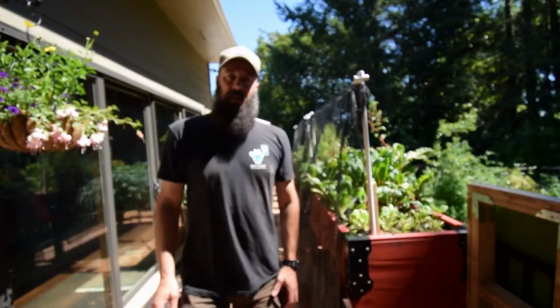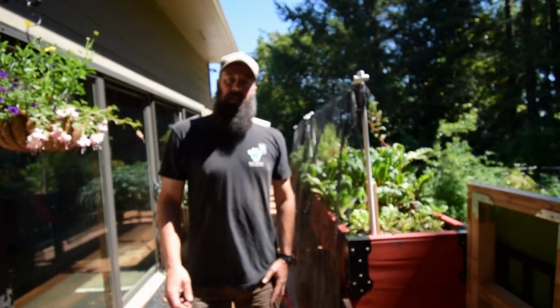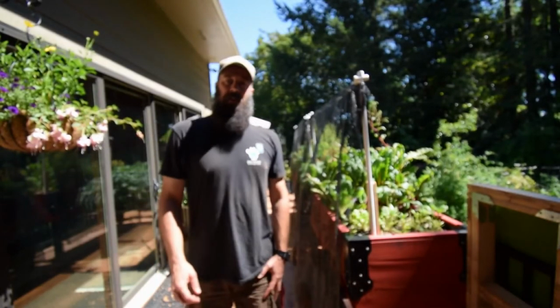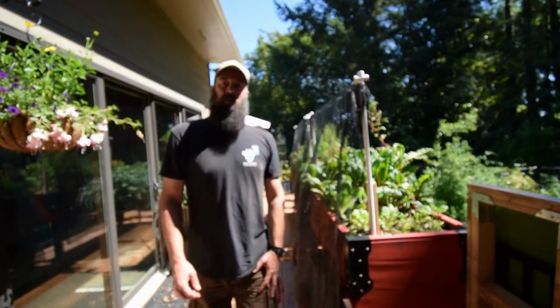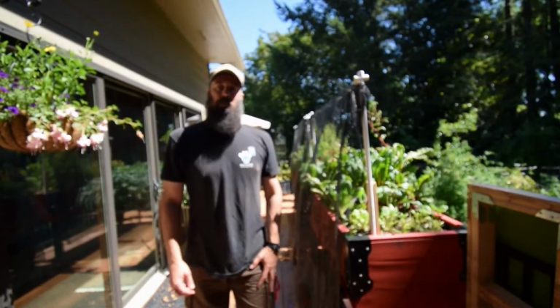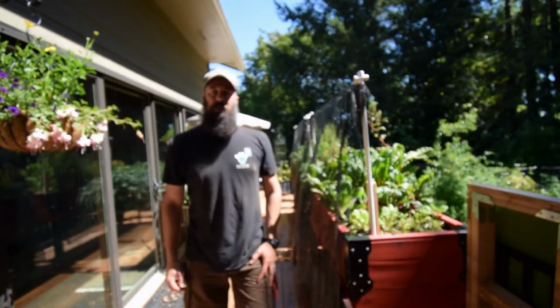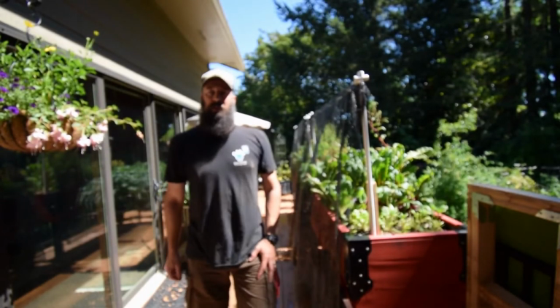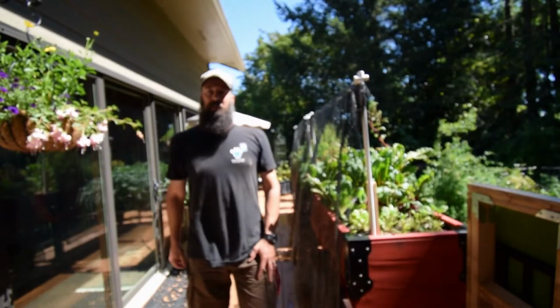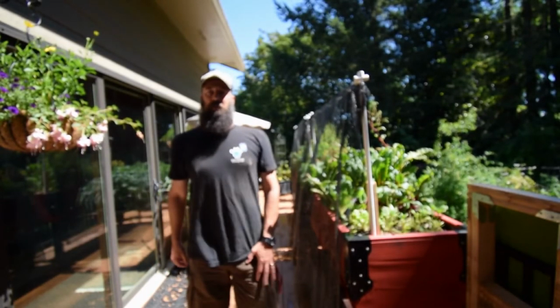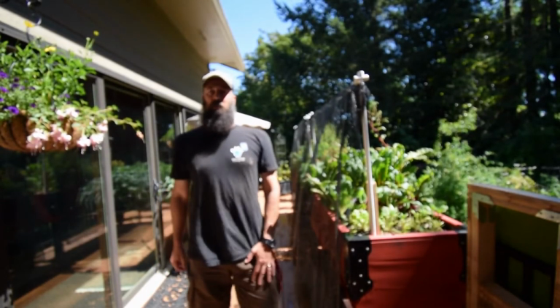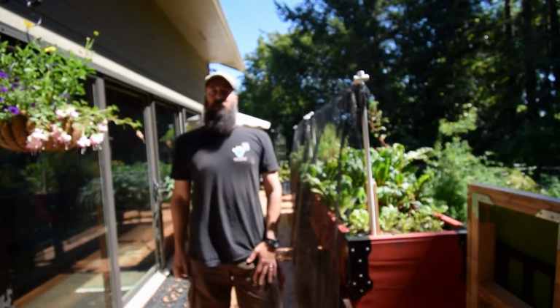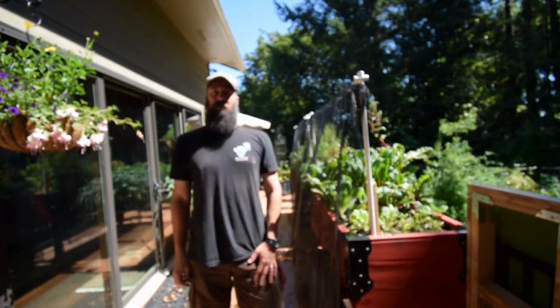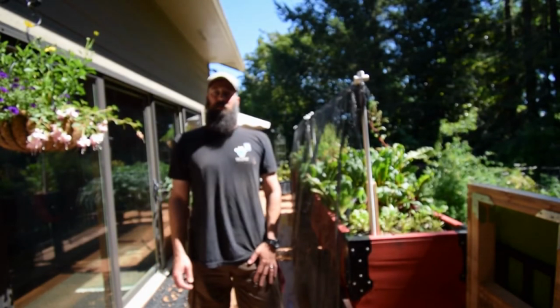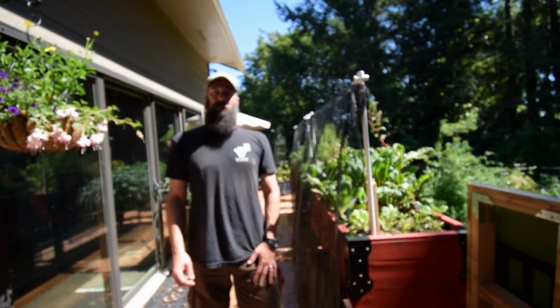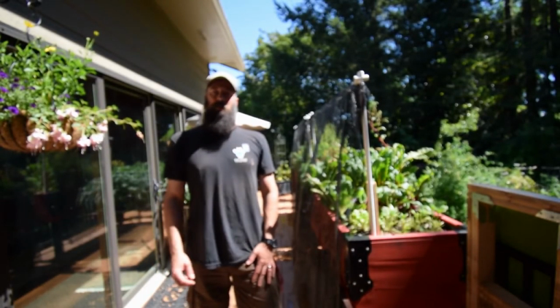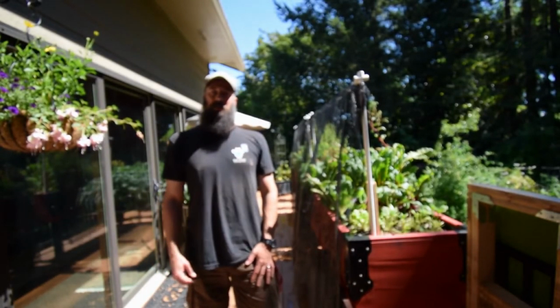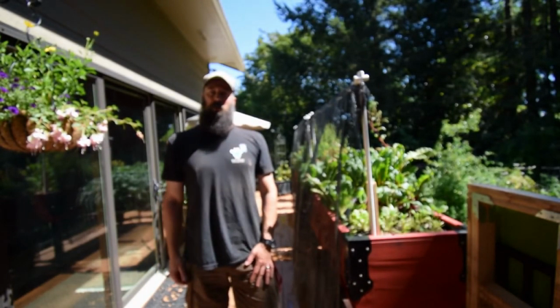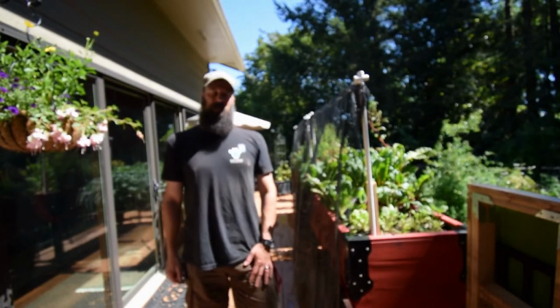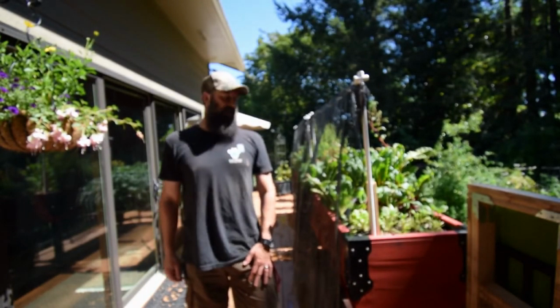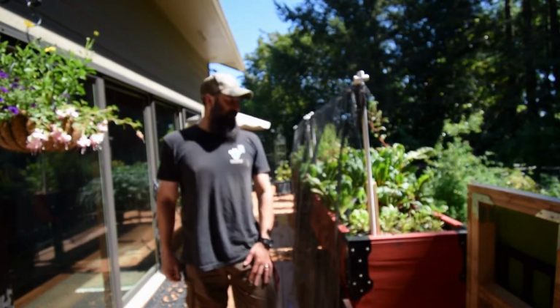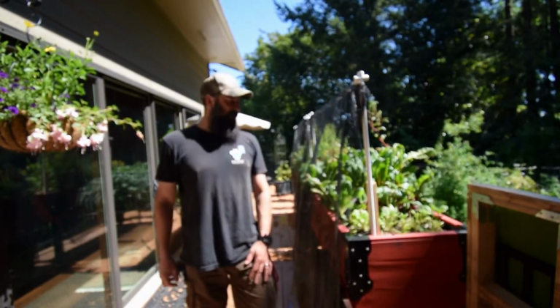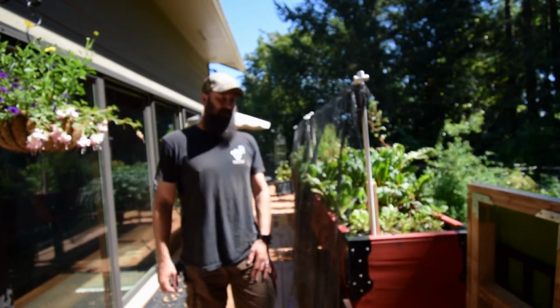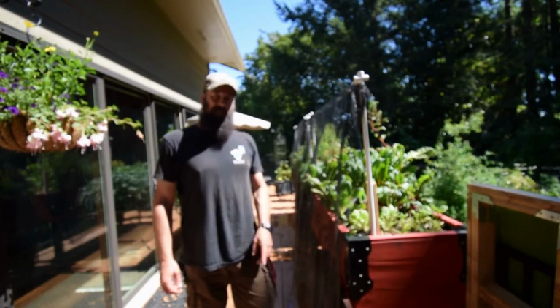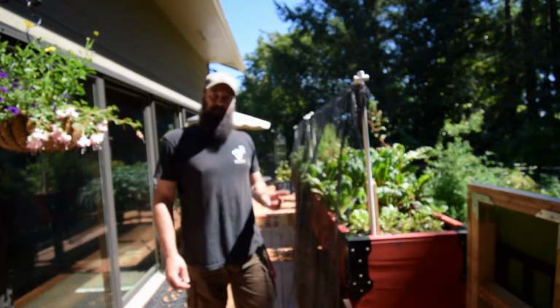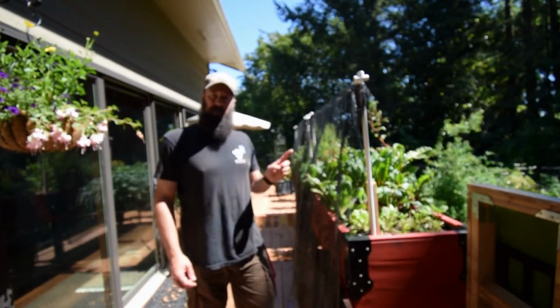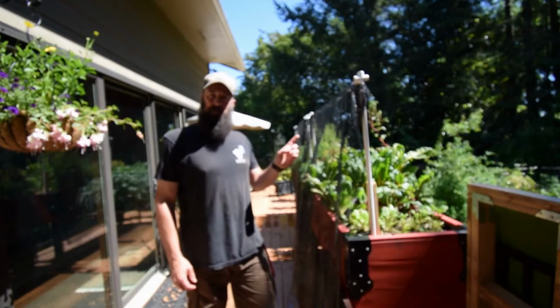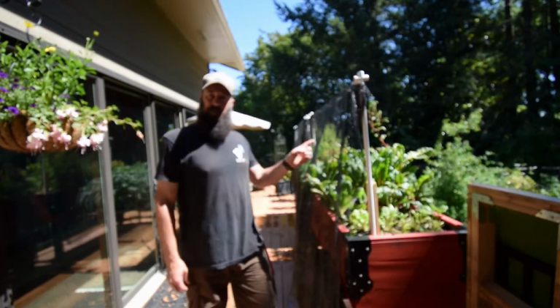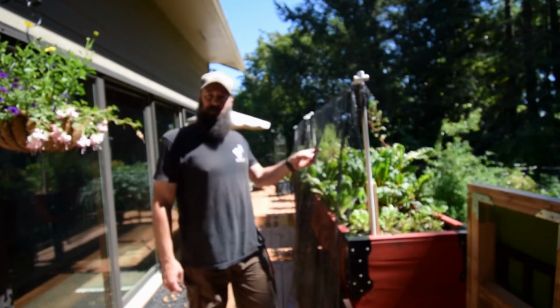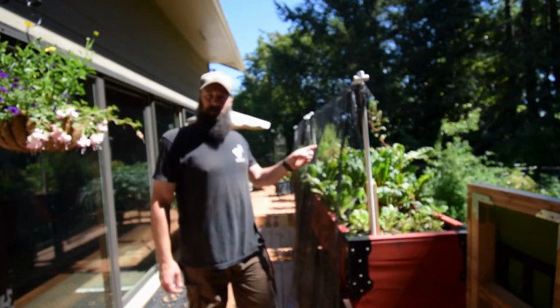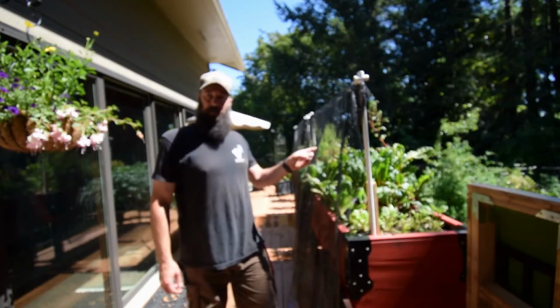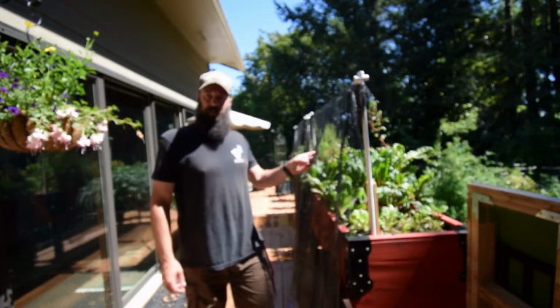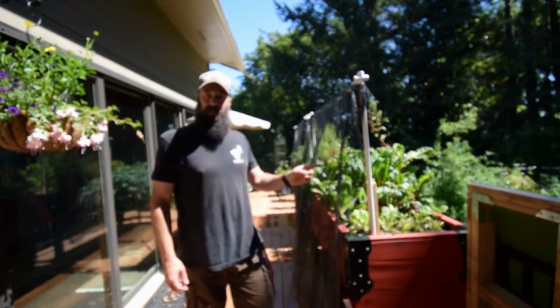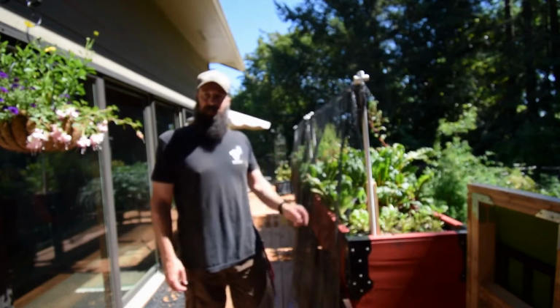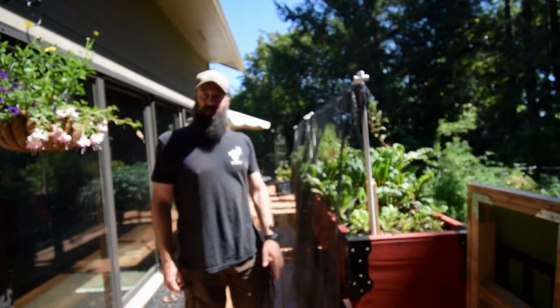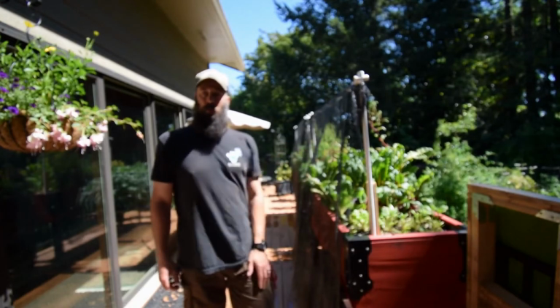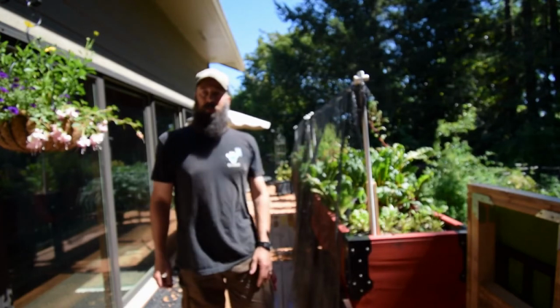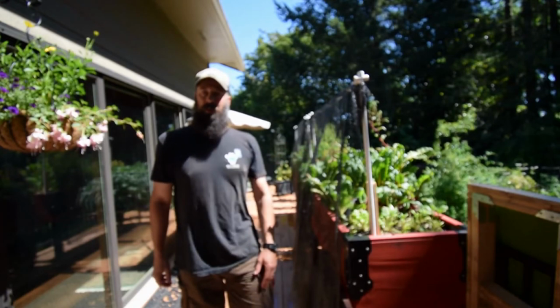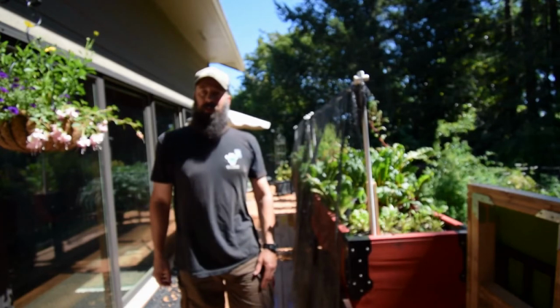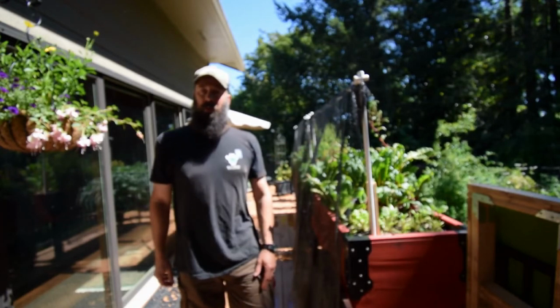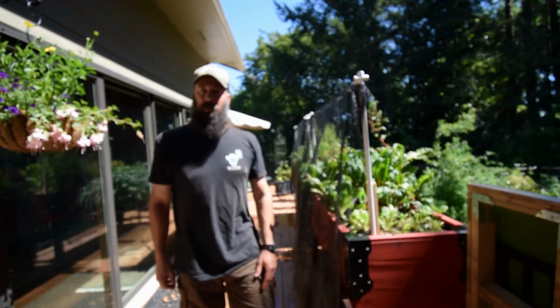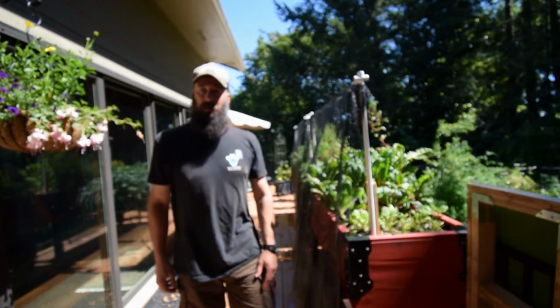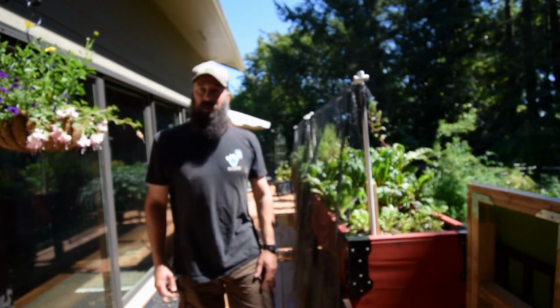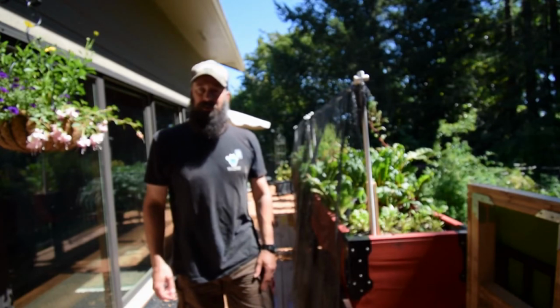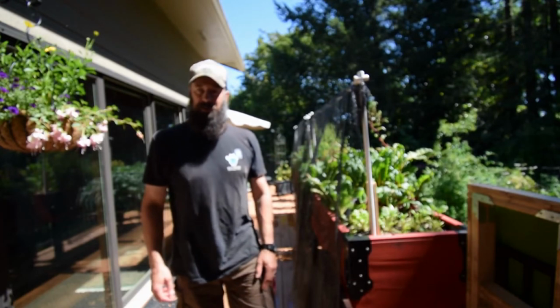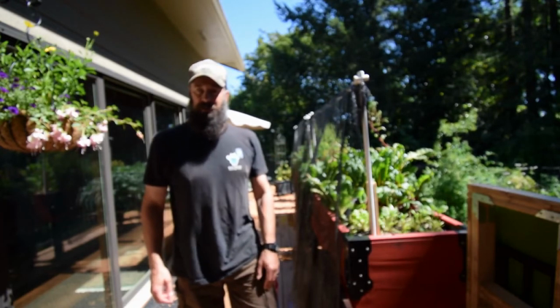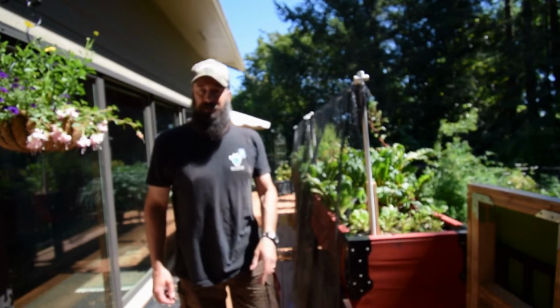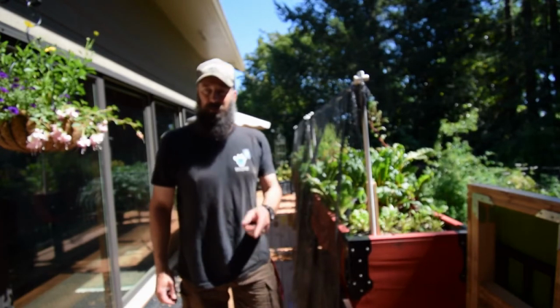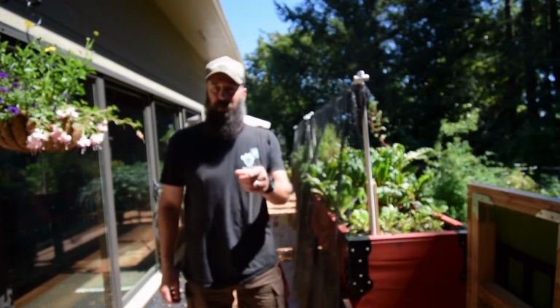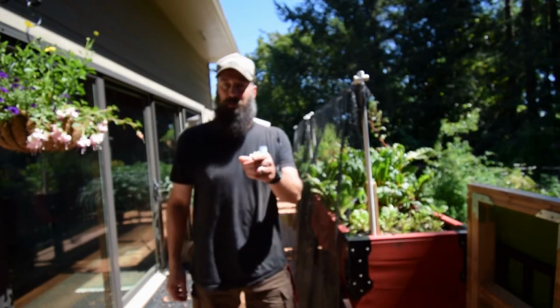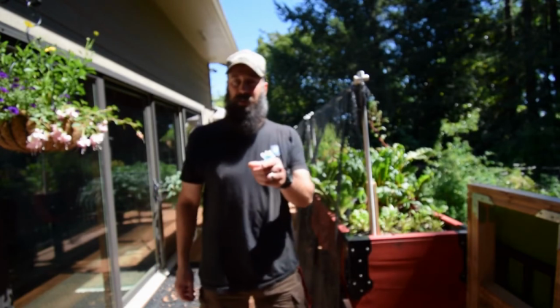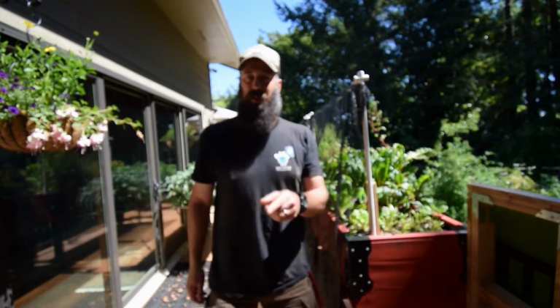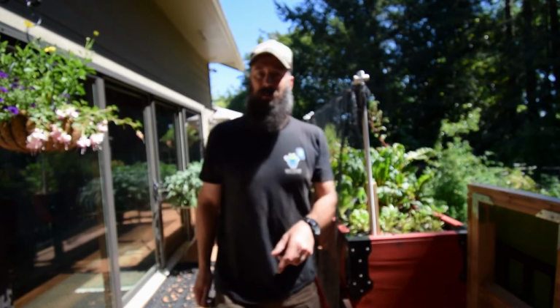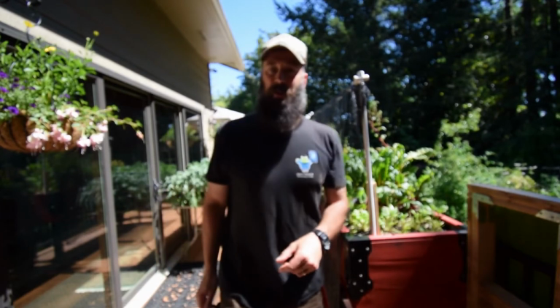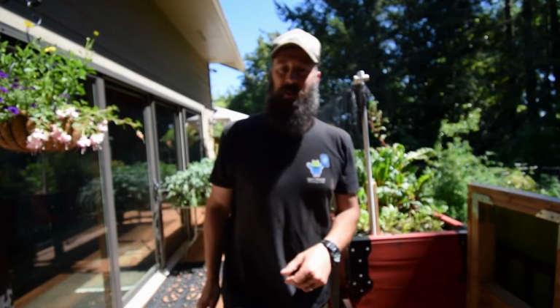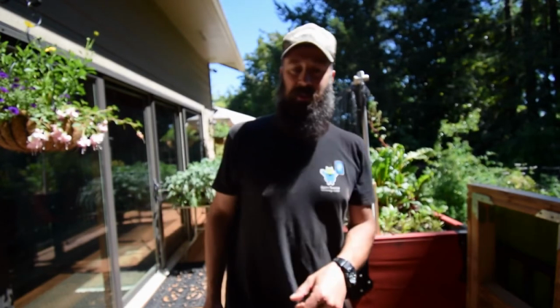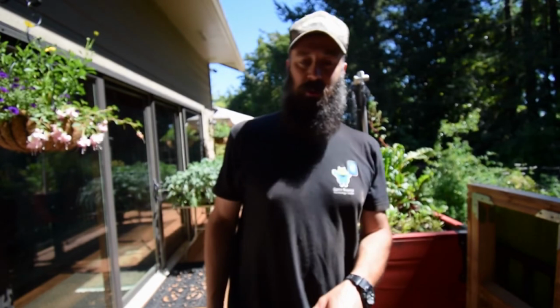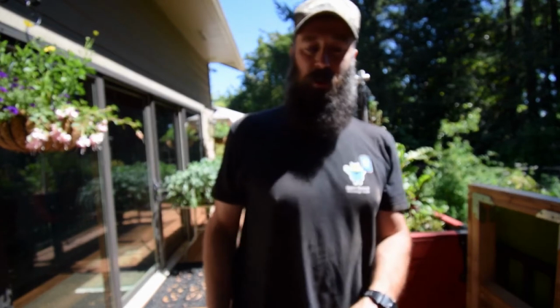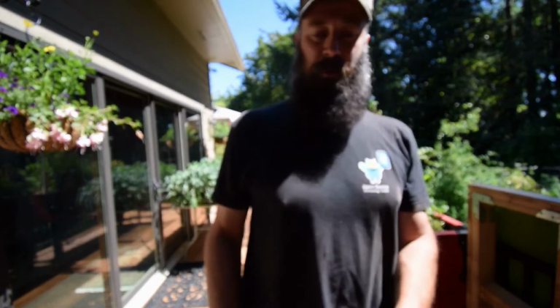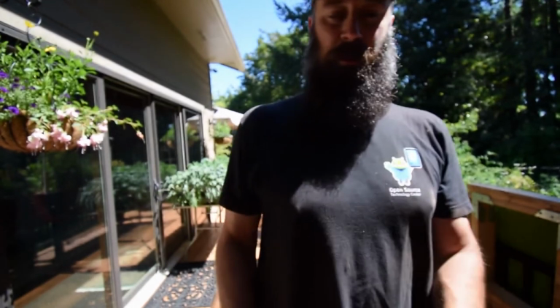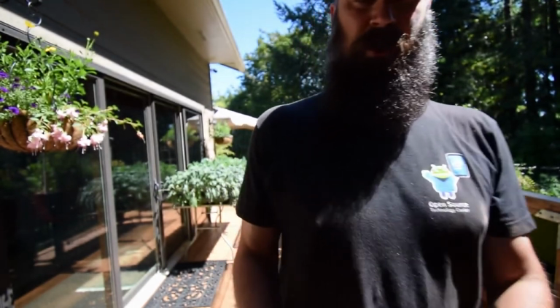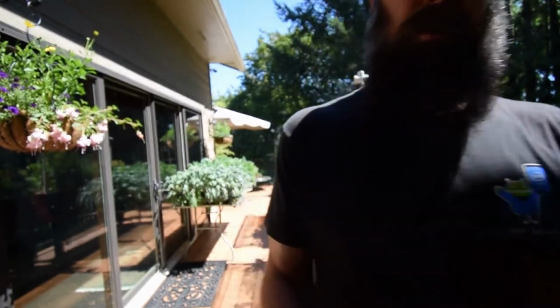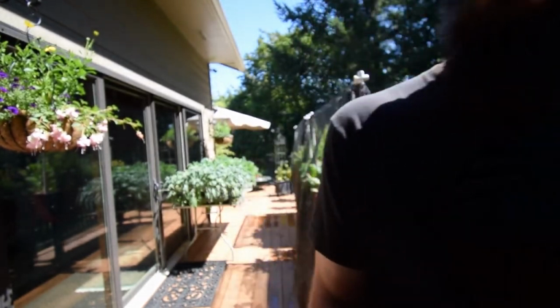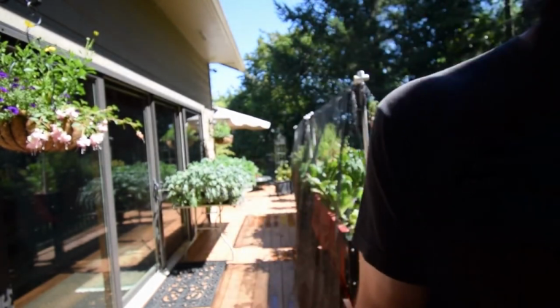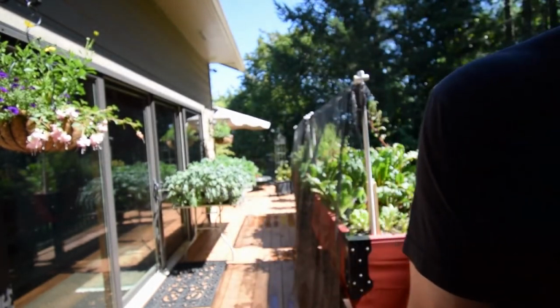Hey everybody, it's Brian from P&B Homesteading. I want to give you an update for the lower deck garden boxes. Let me grab the camera and I'm gonna tell you what I'm gonna be doing today.